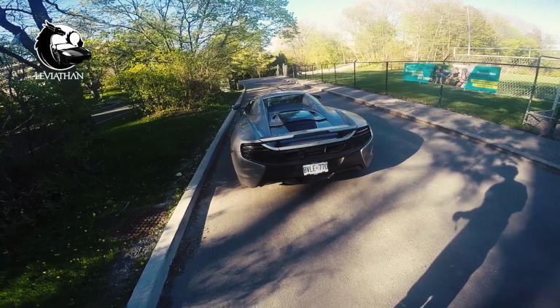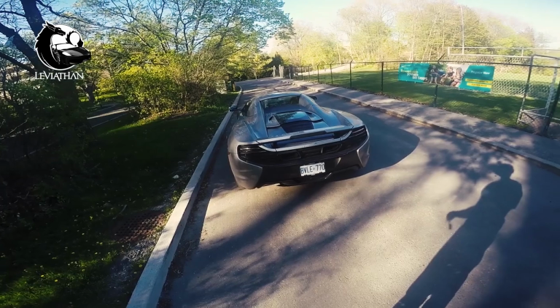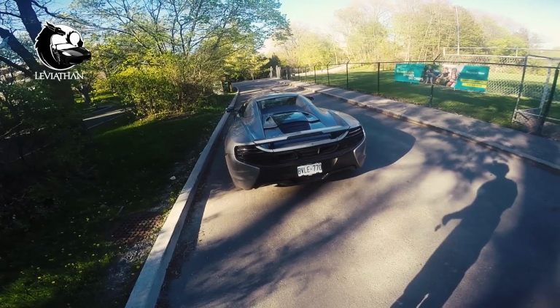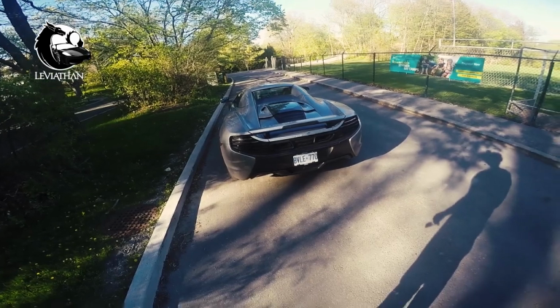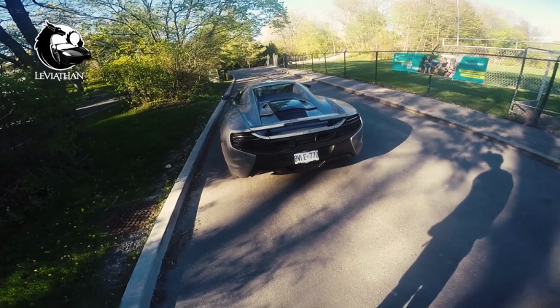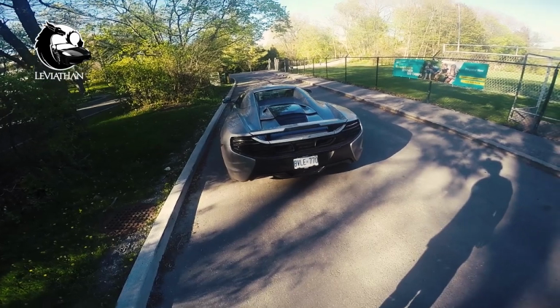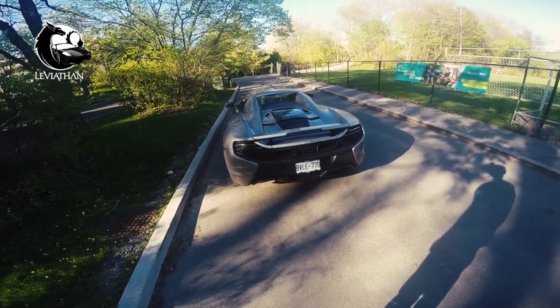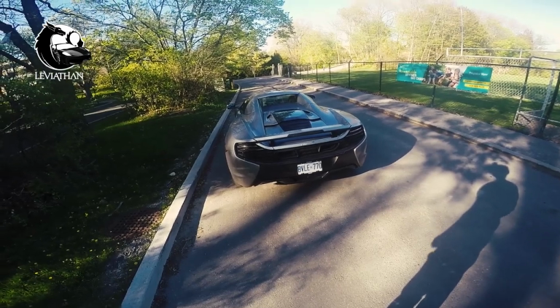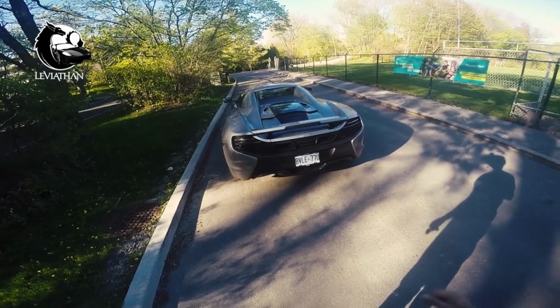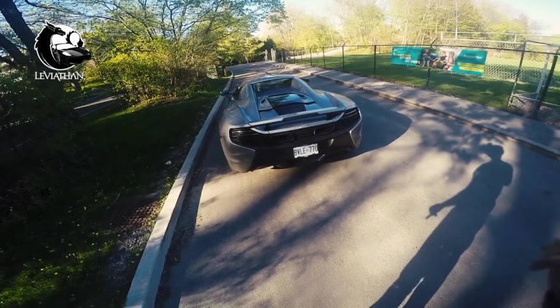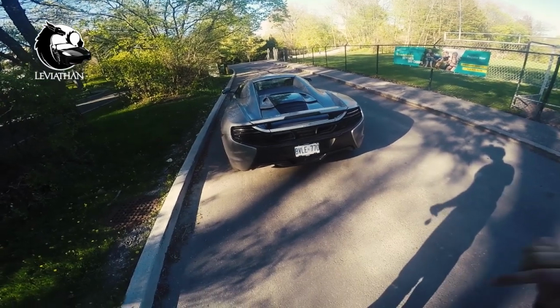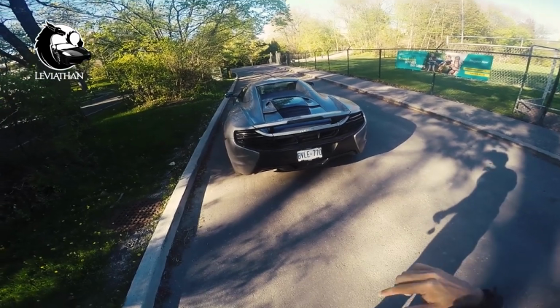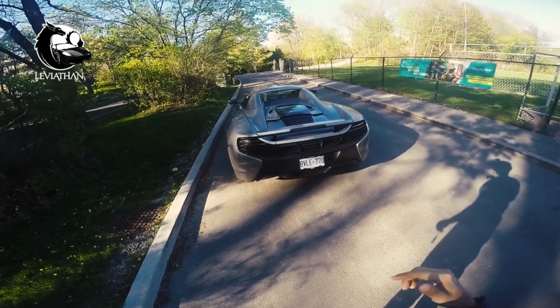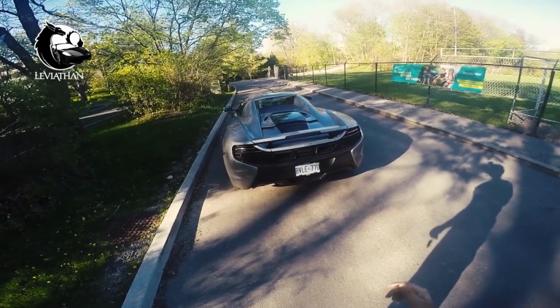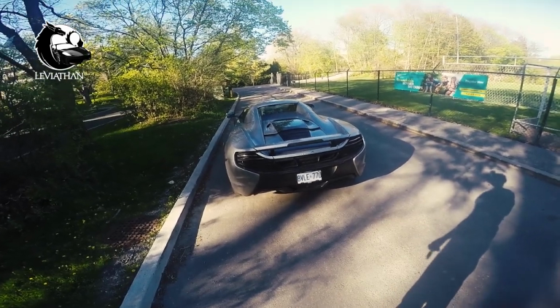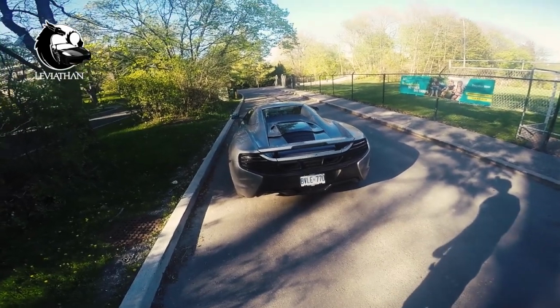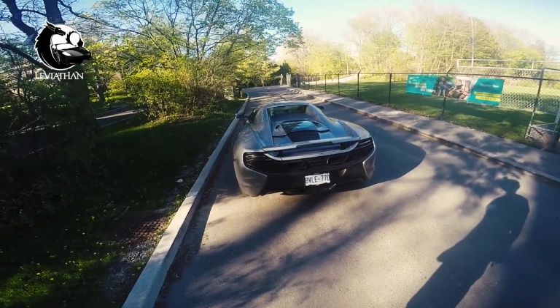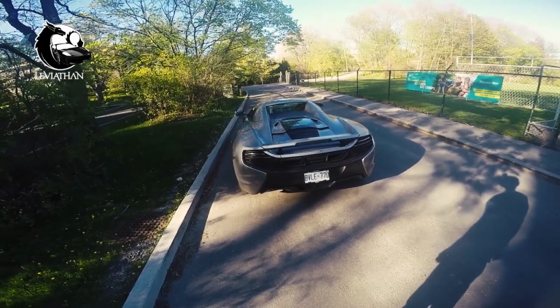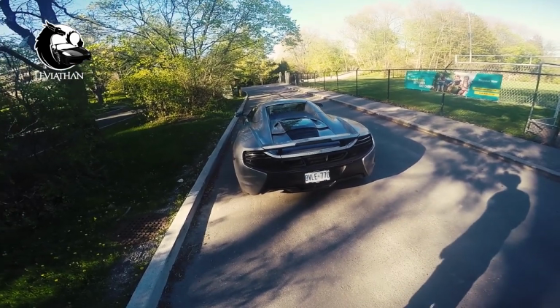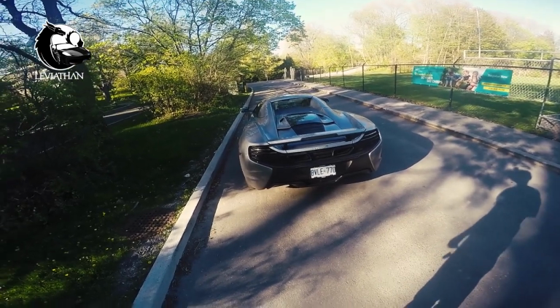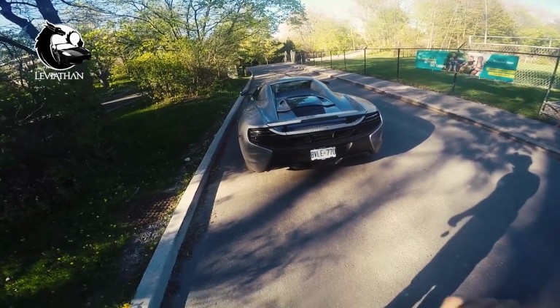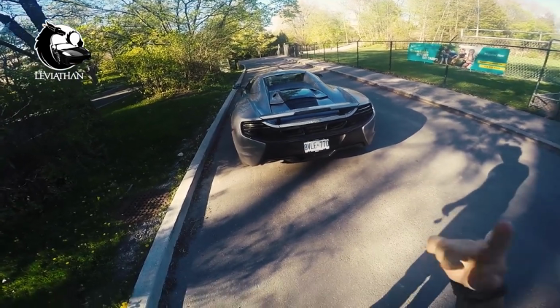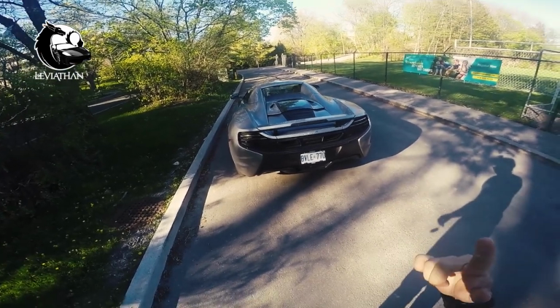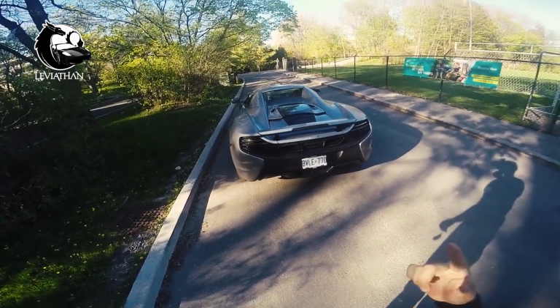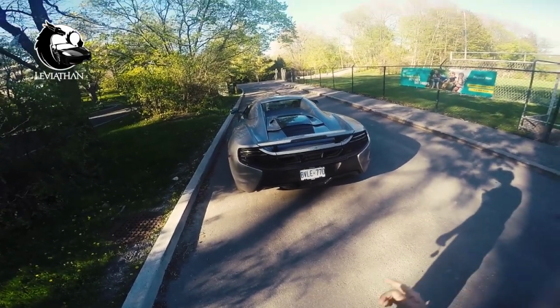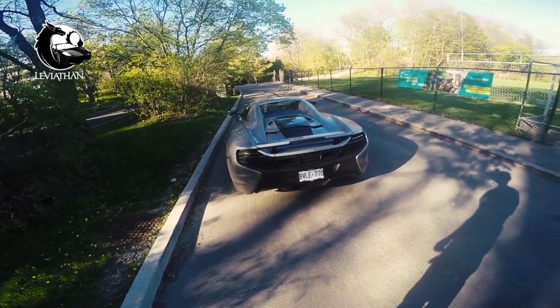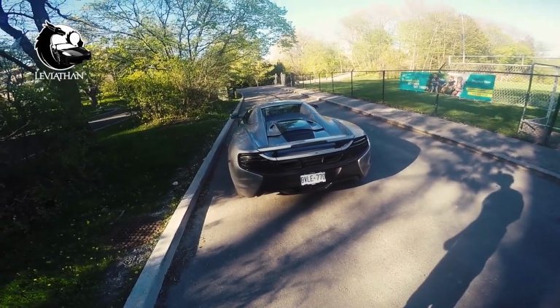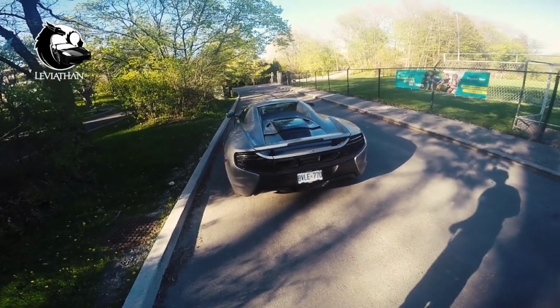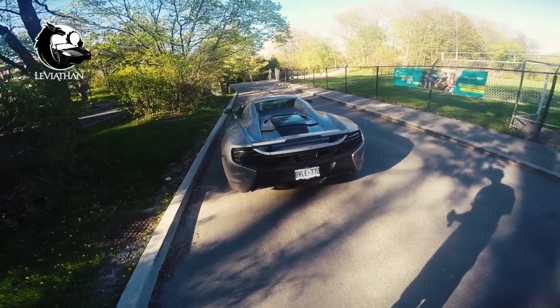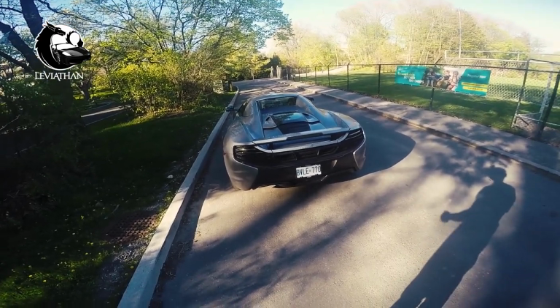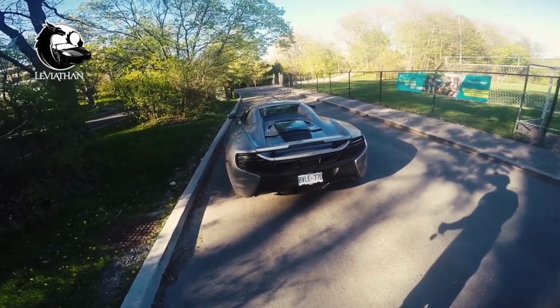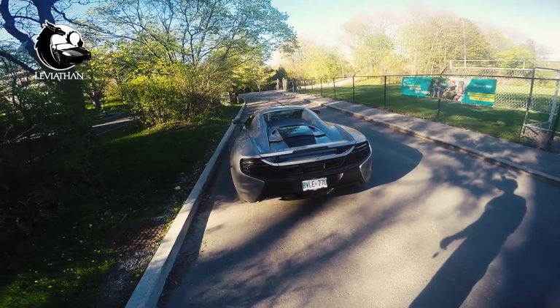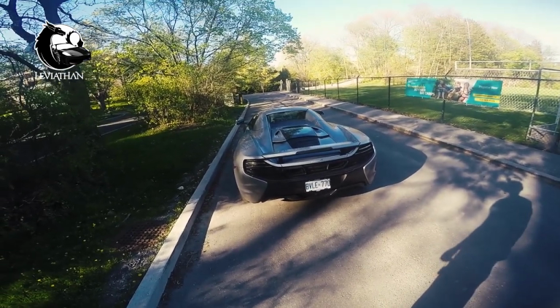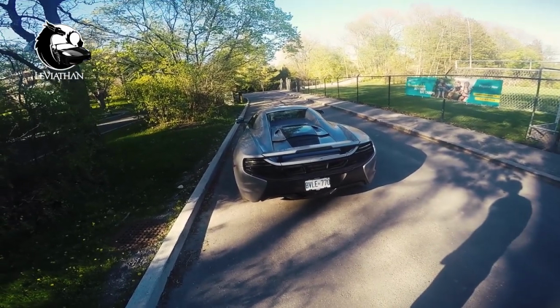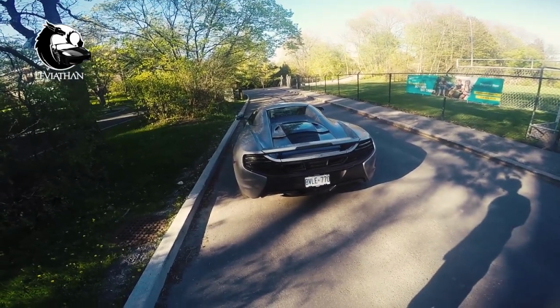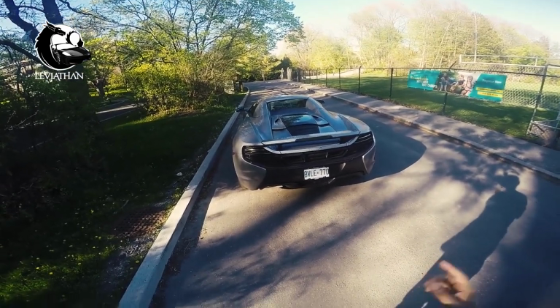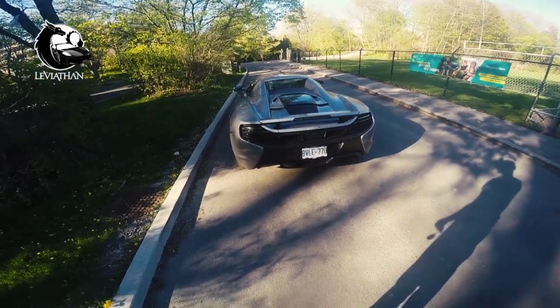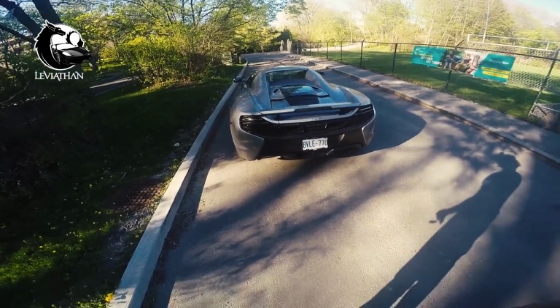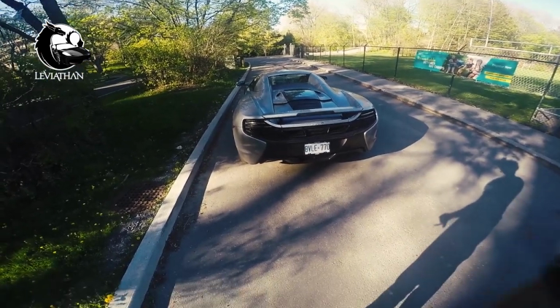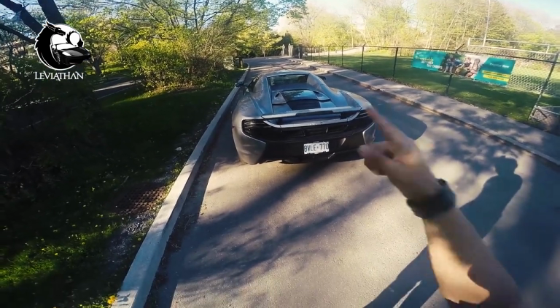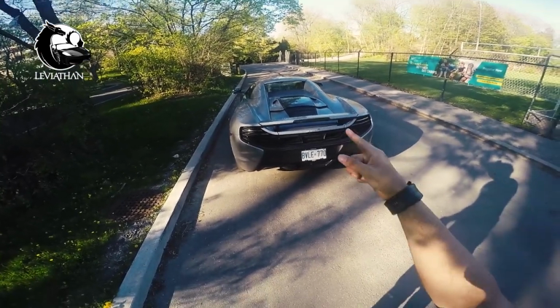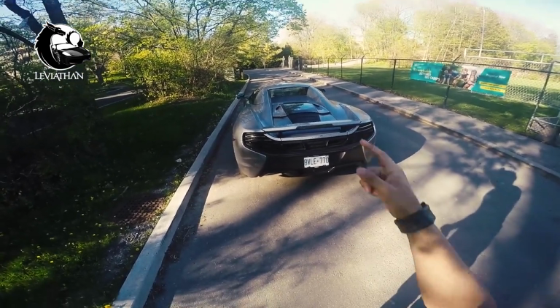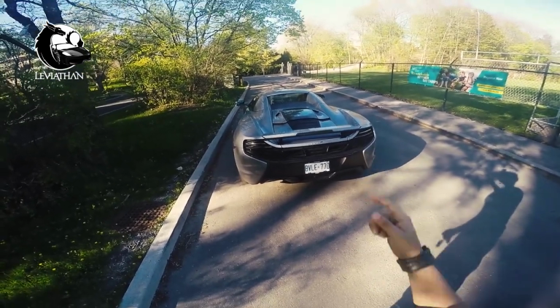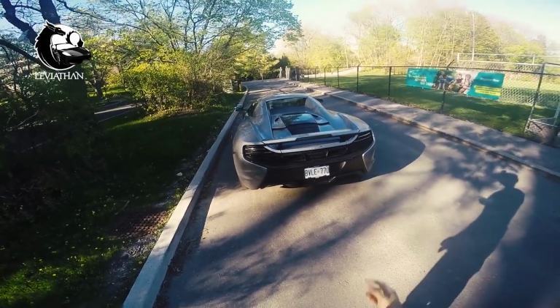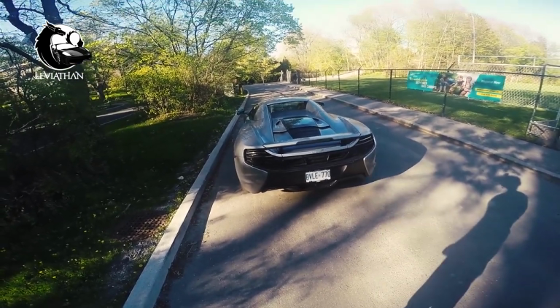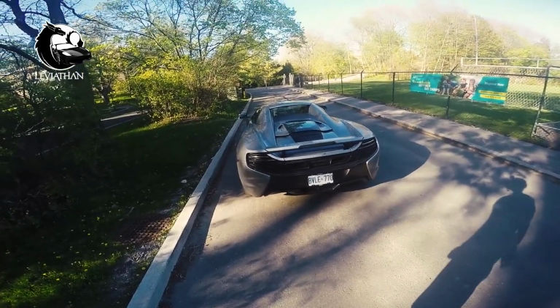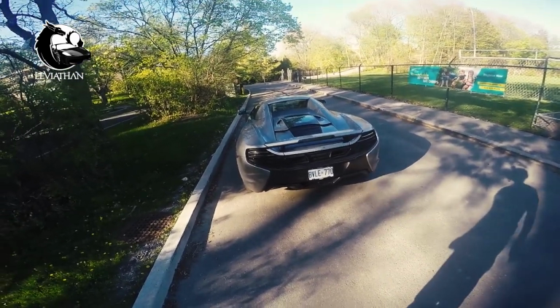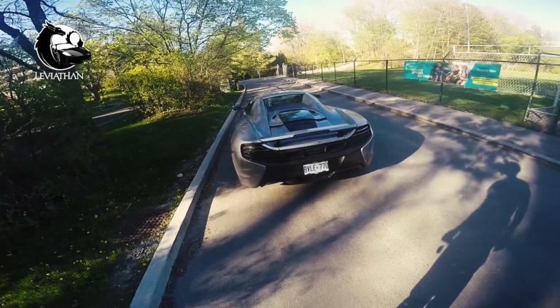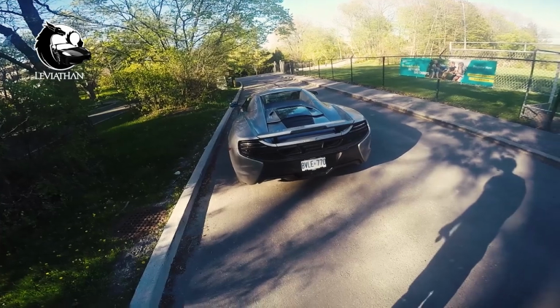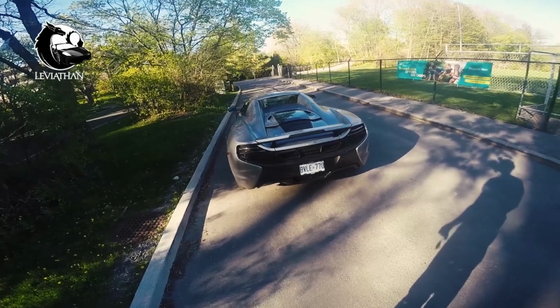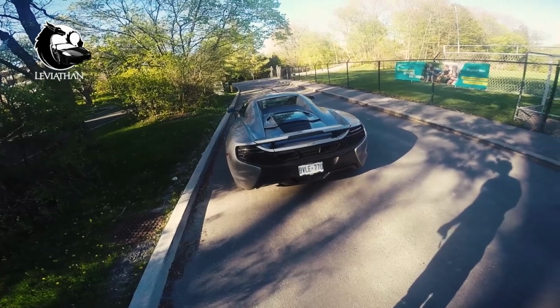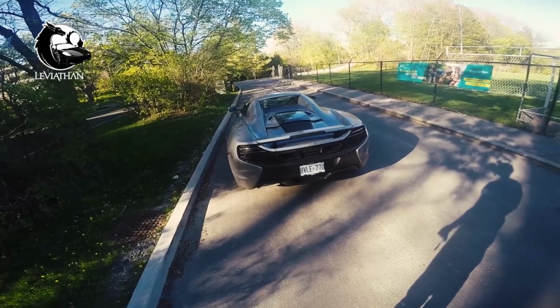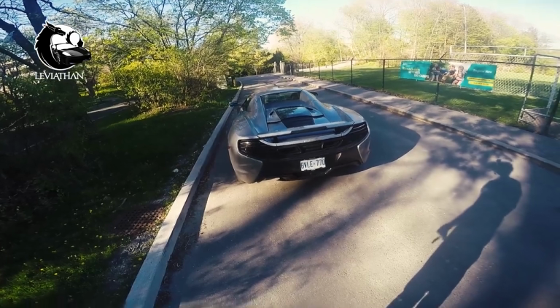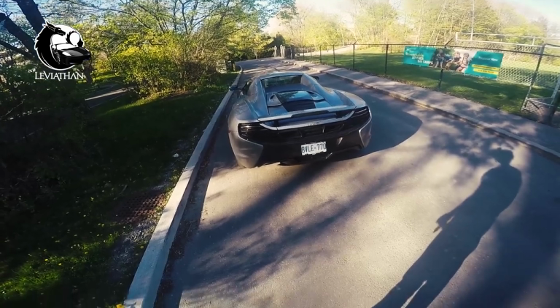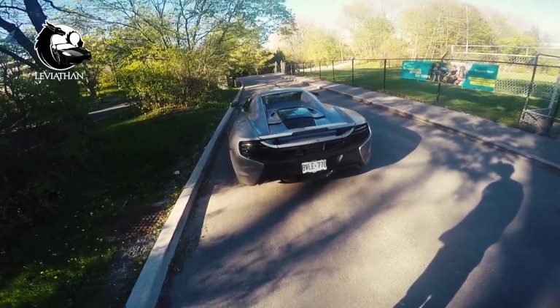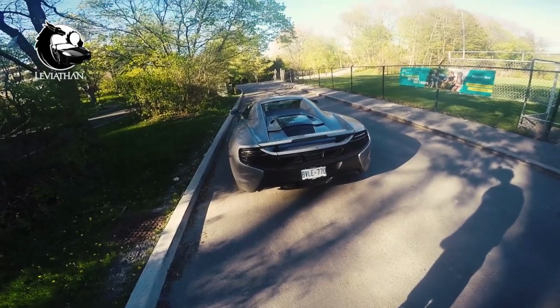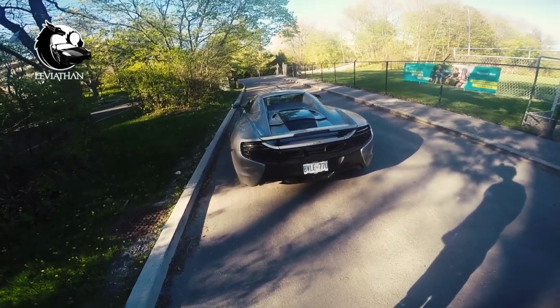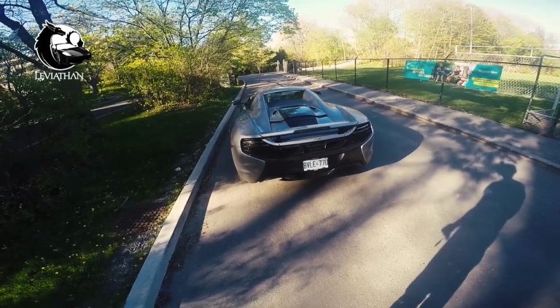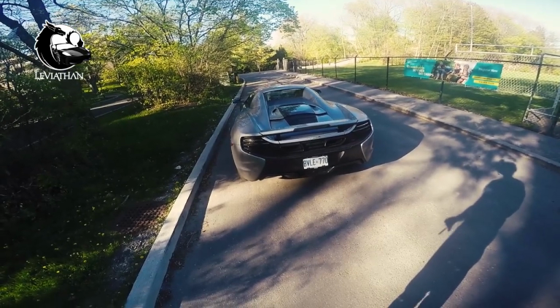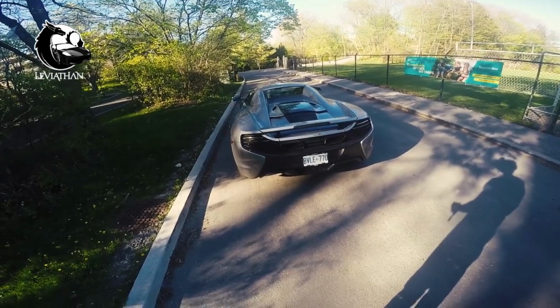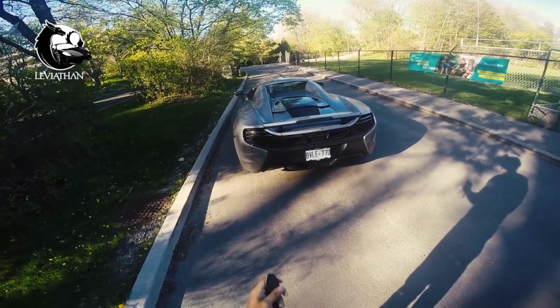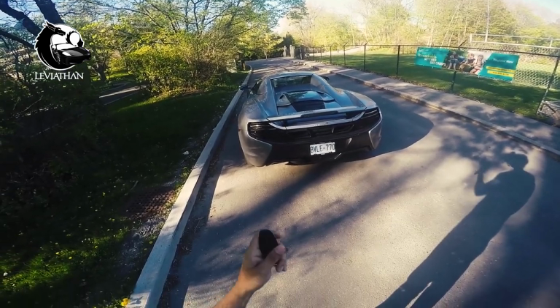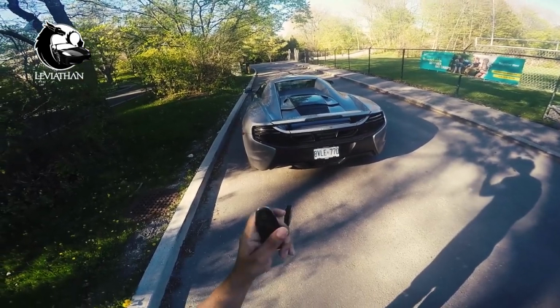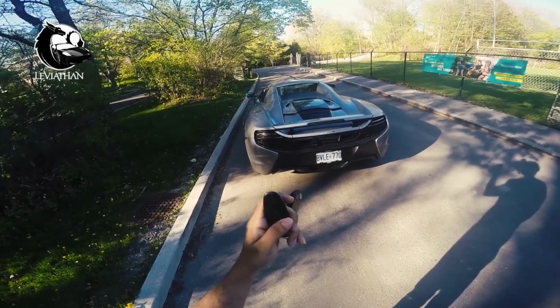Leviathan here. Today we are going to do a first-person POV drive of the McLaren 650S, so let's get started.